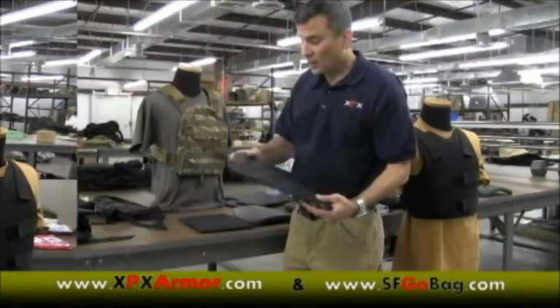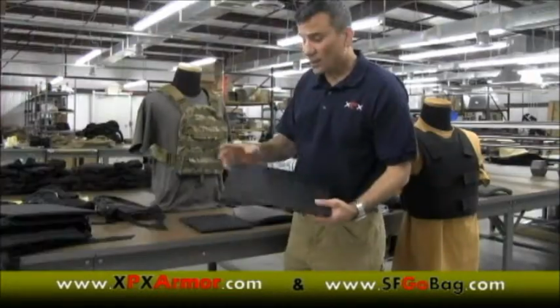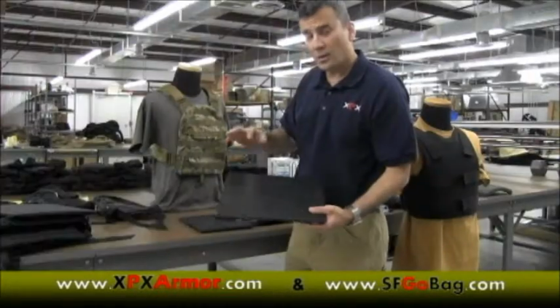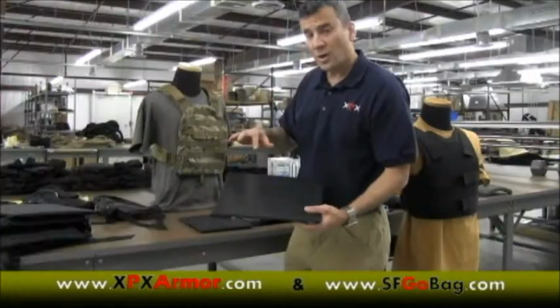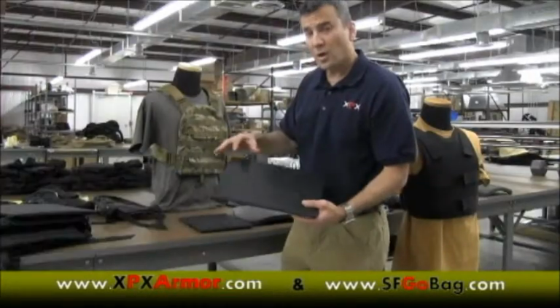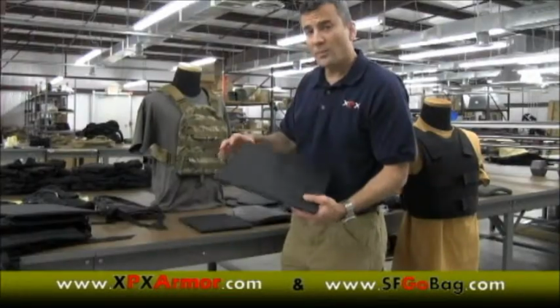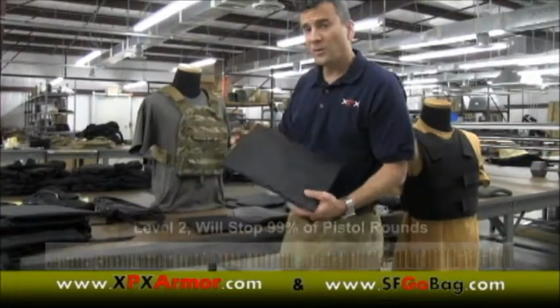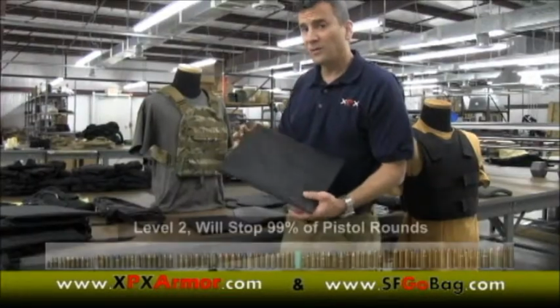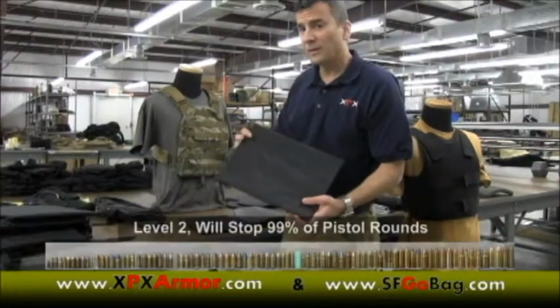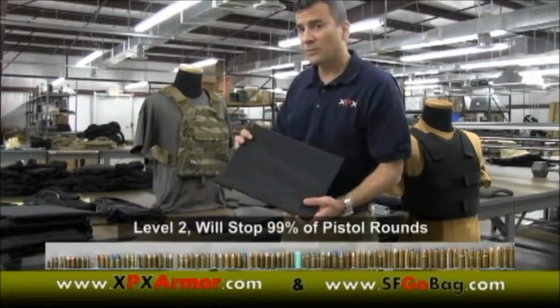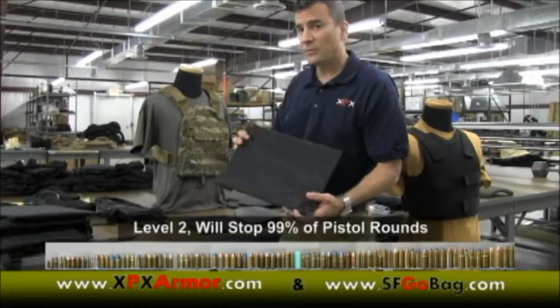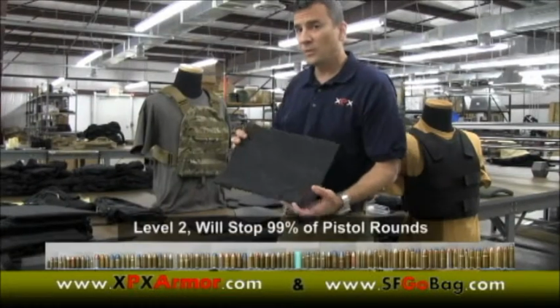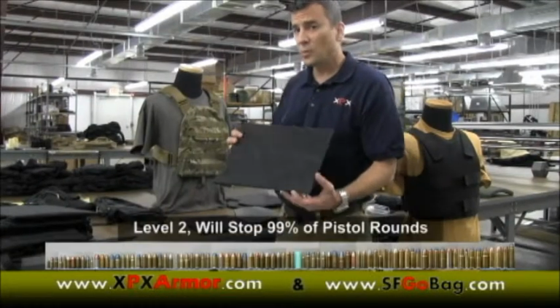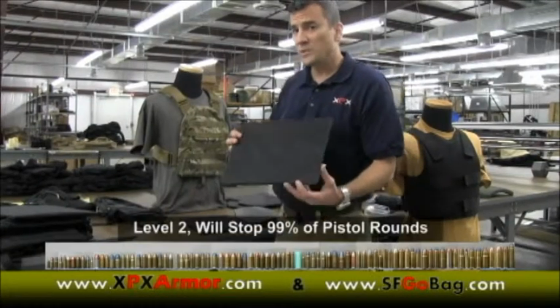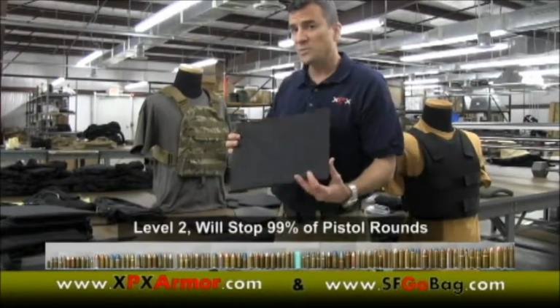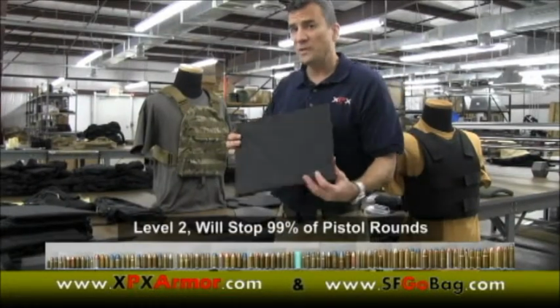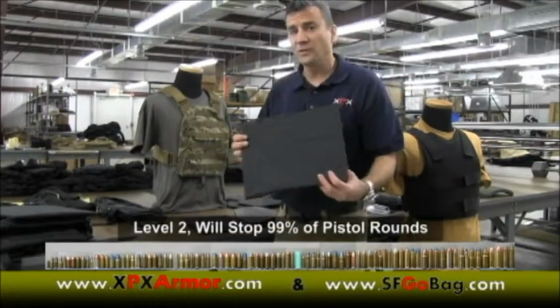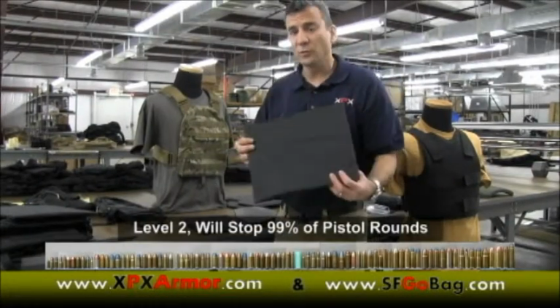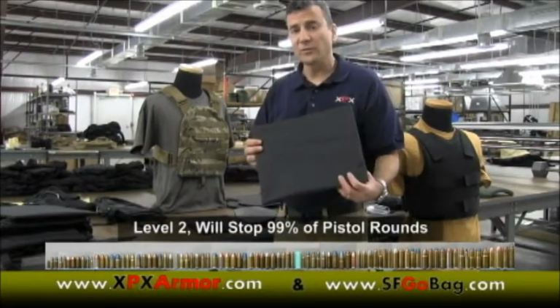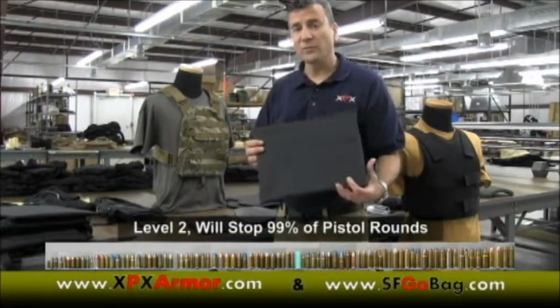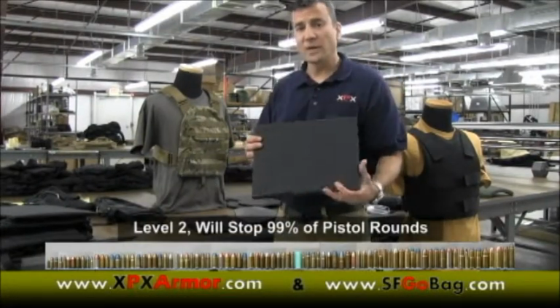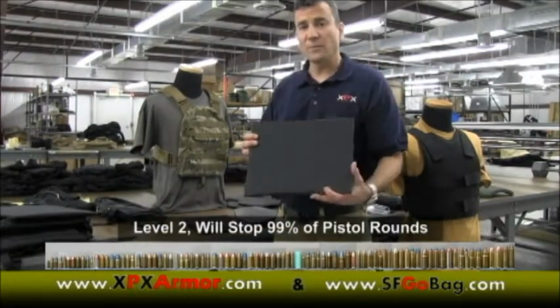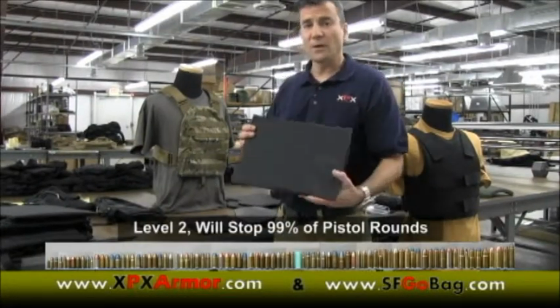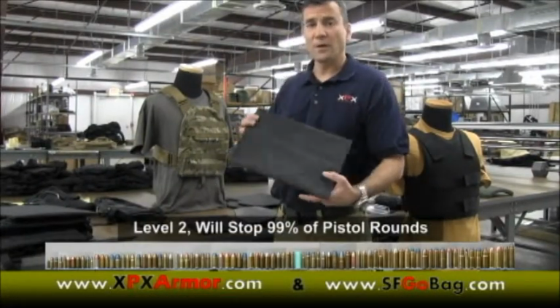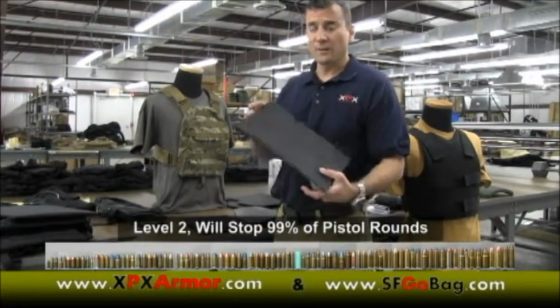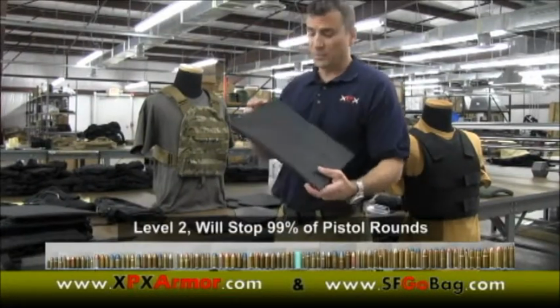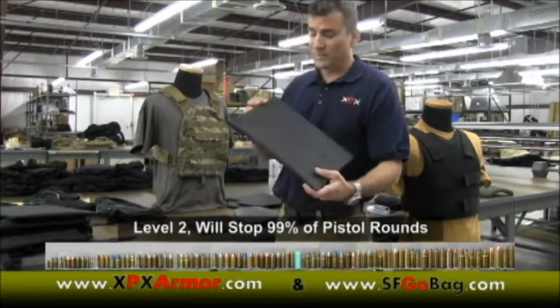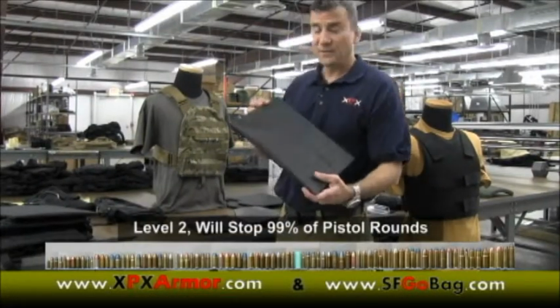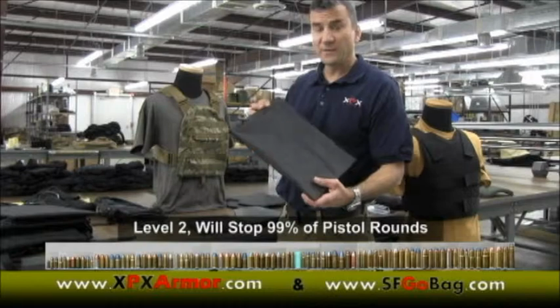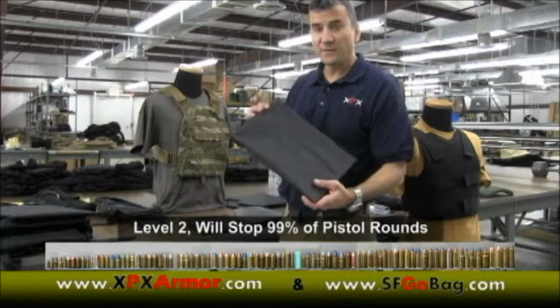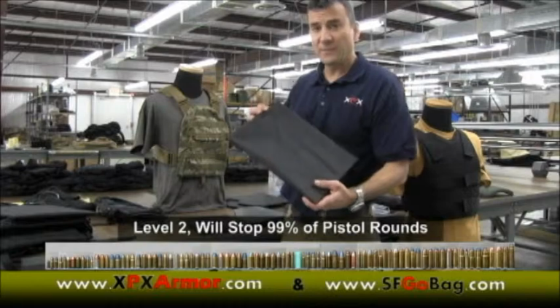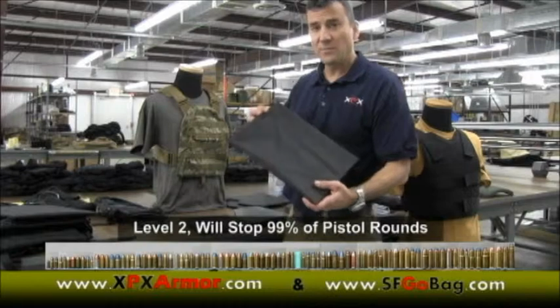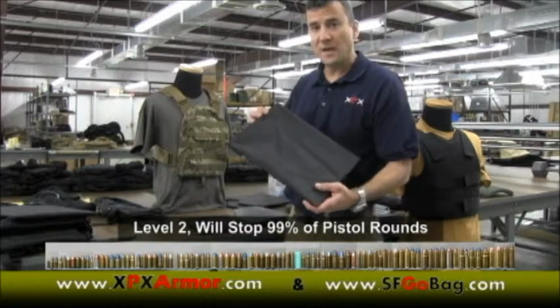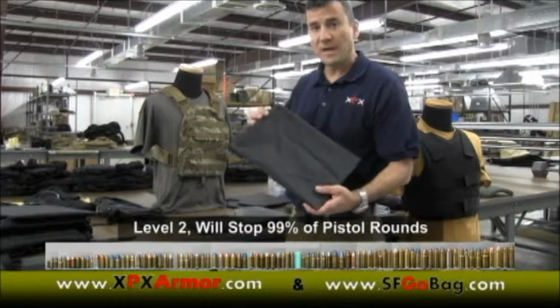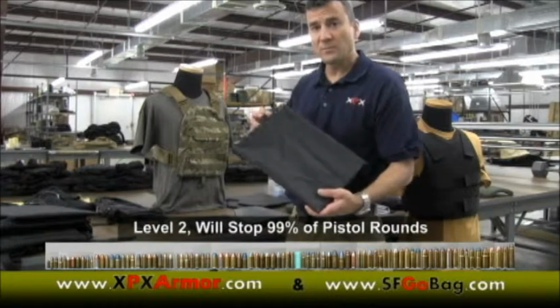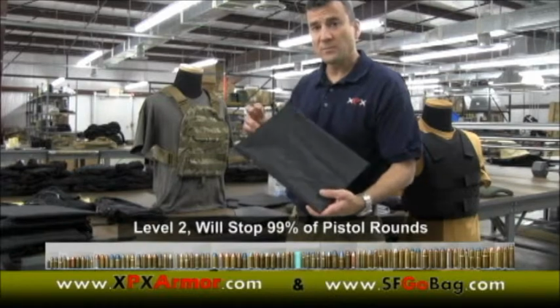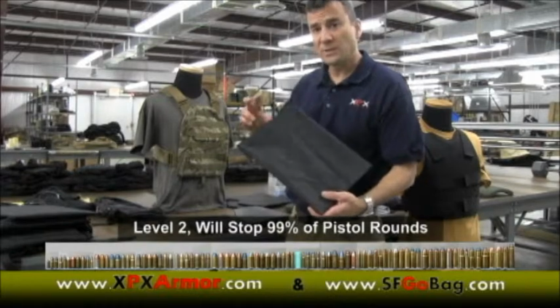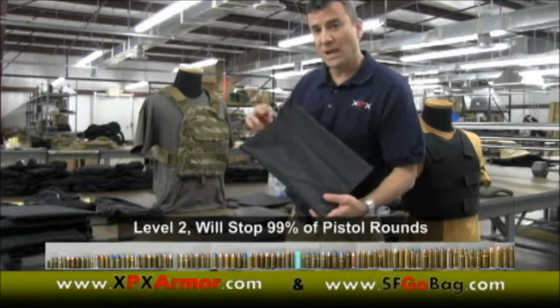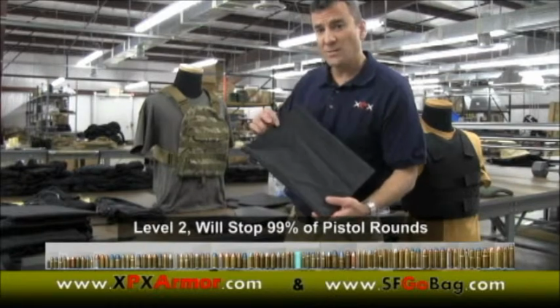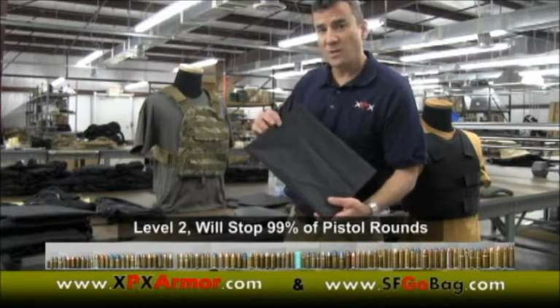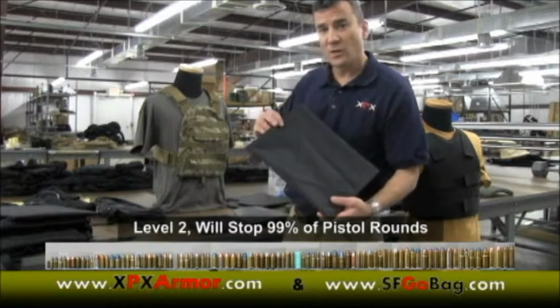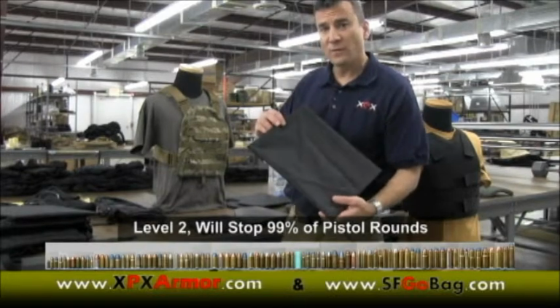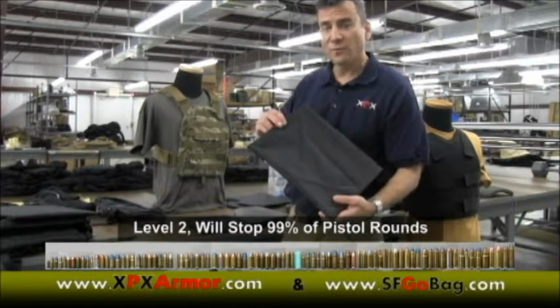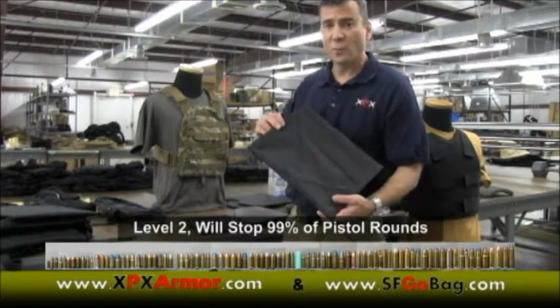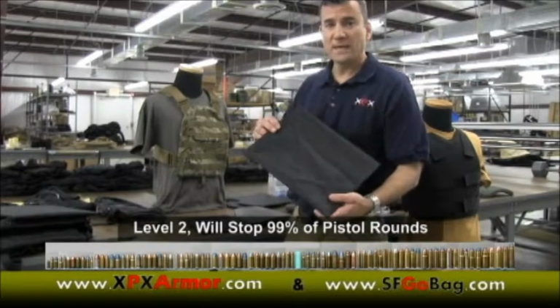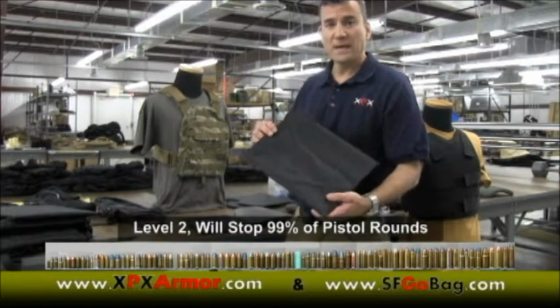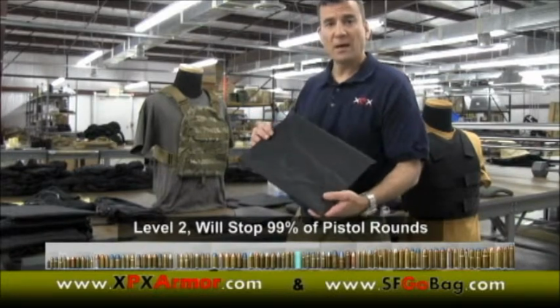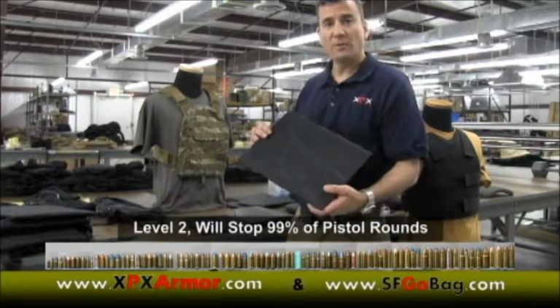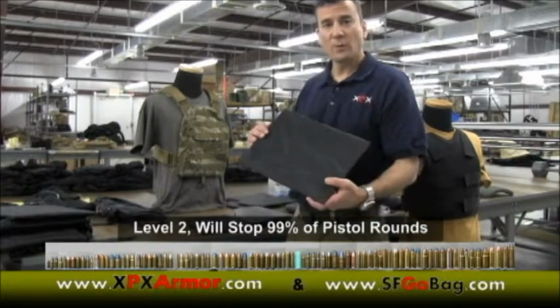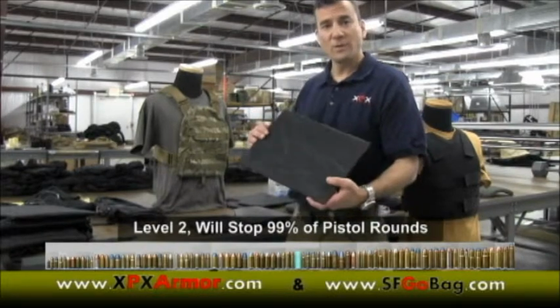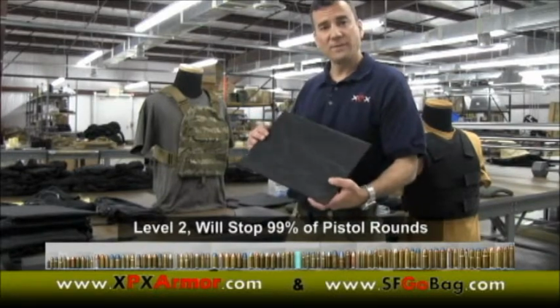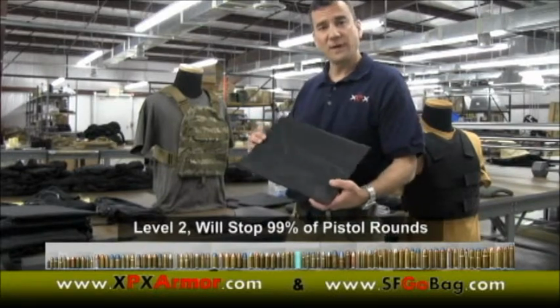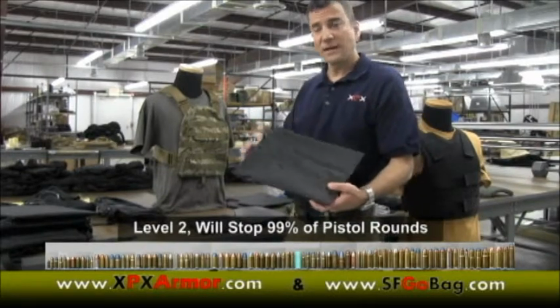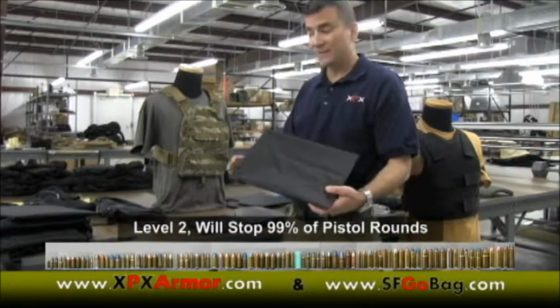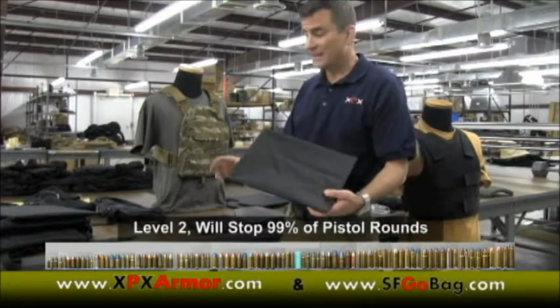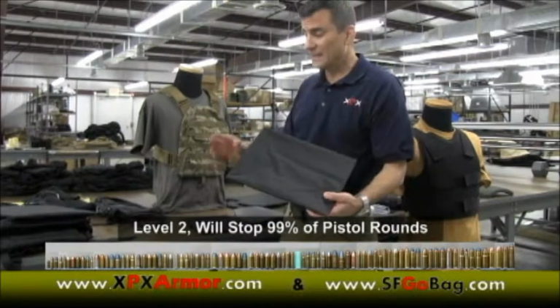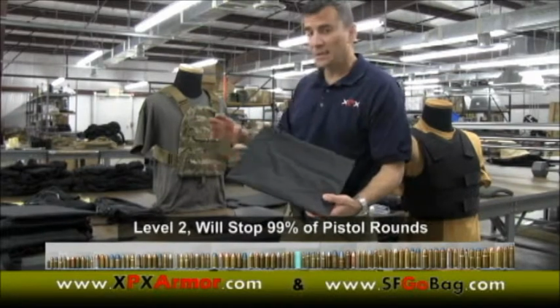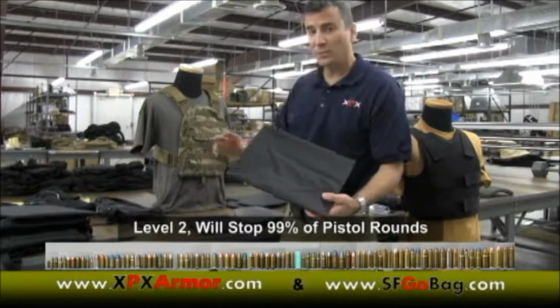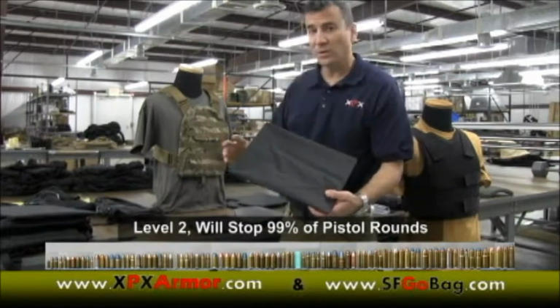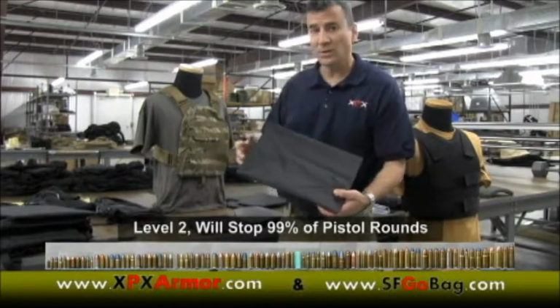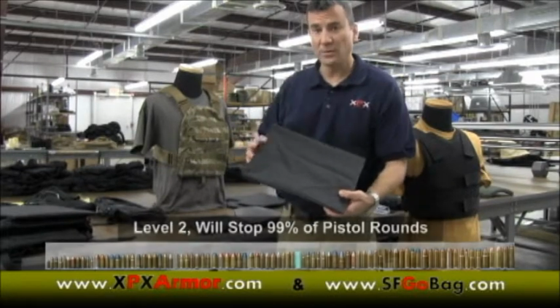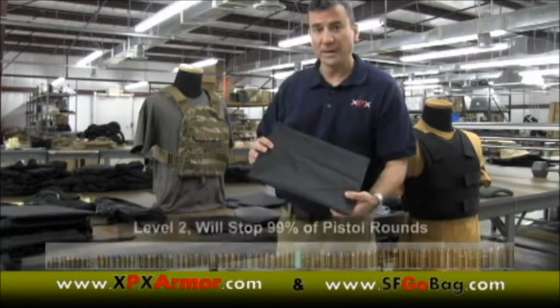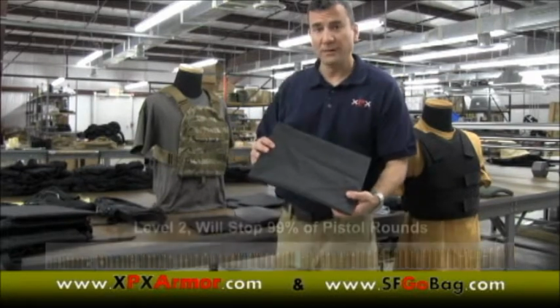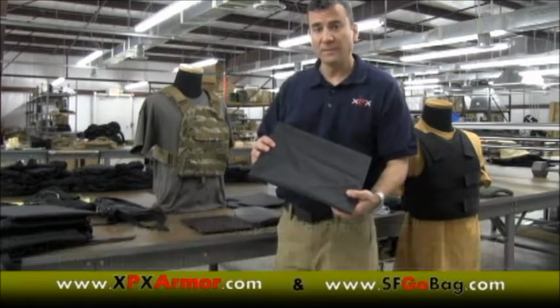All our armor is level two, which means it will stop a .357 Magnum, 9mm, .40 cal, .45, and anything below that.